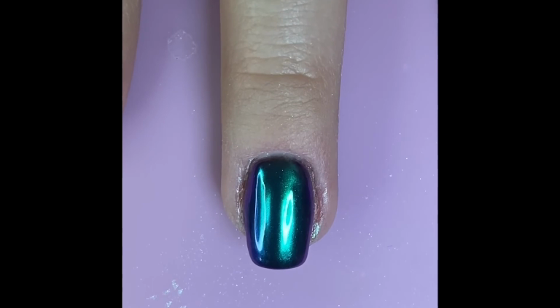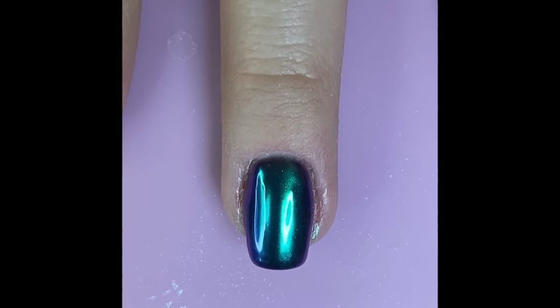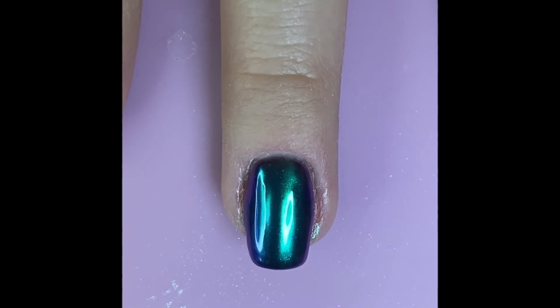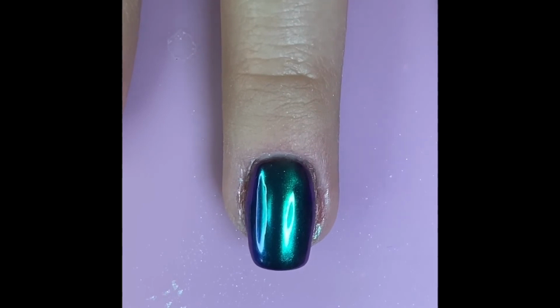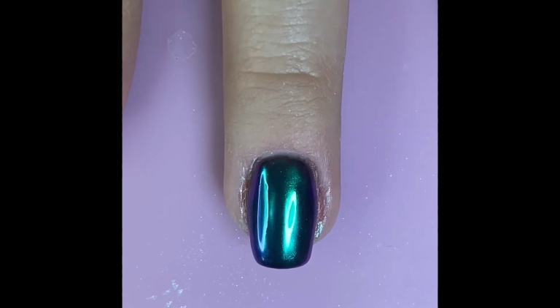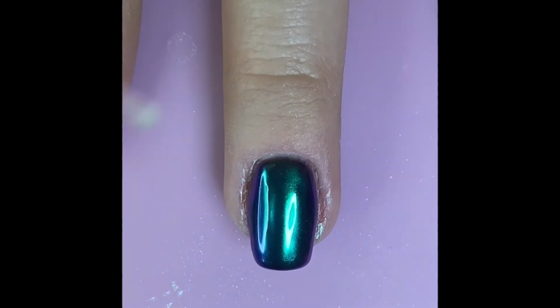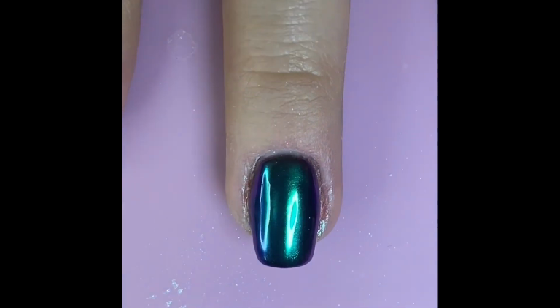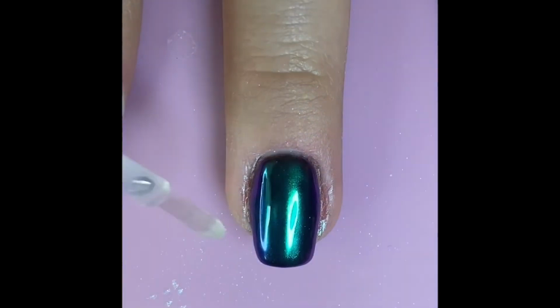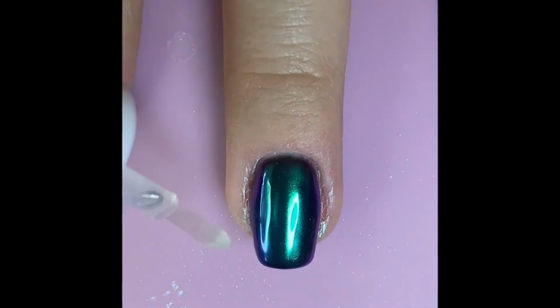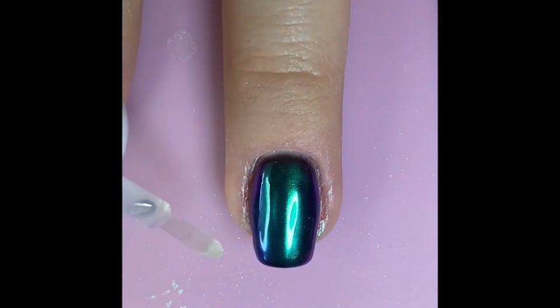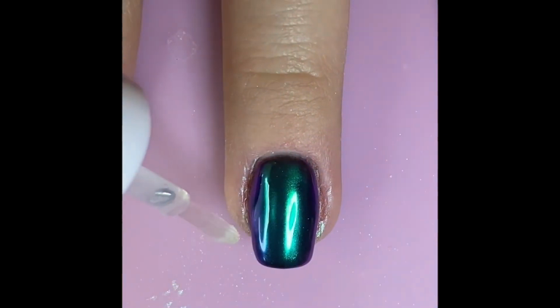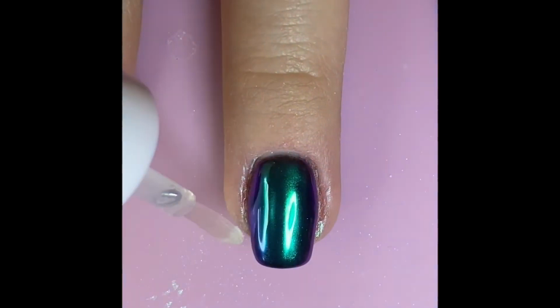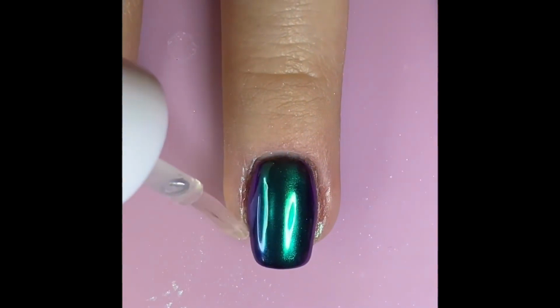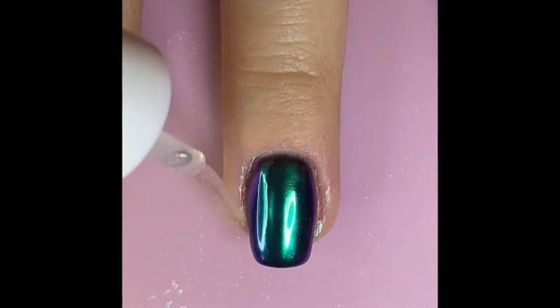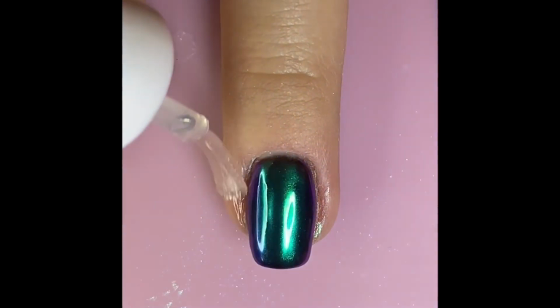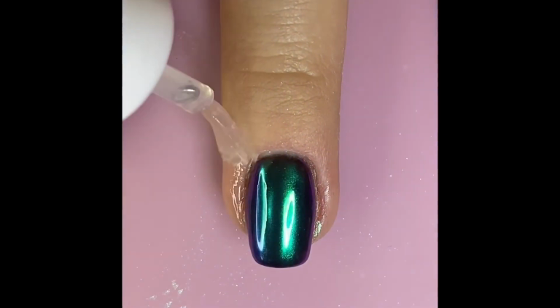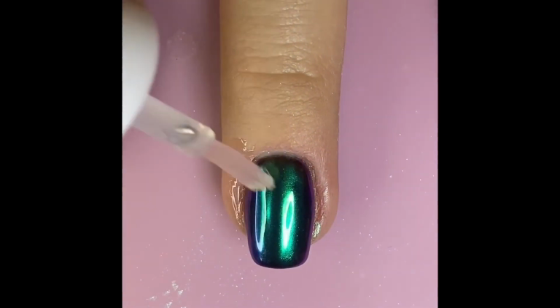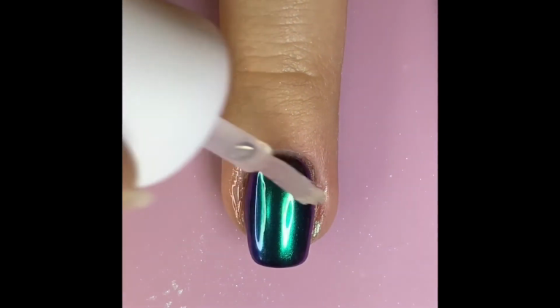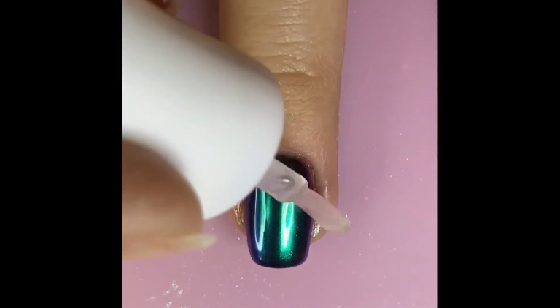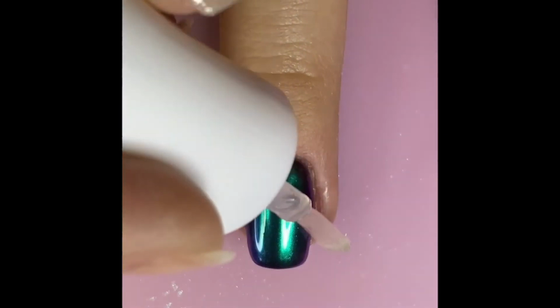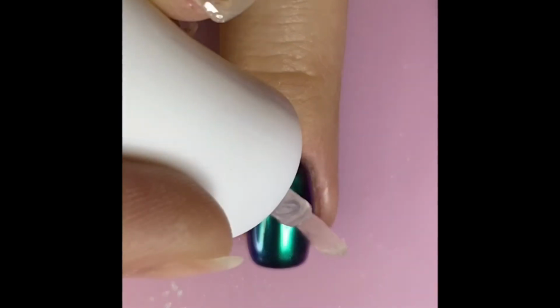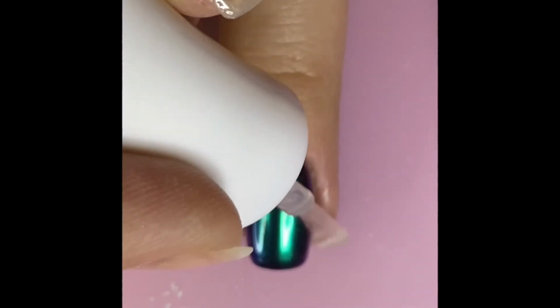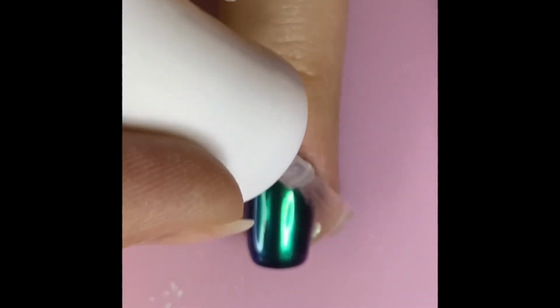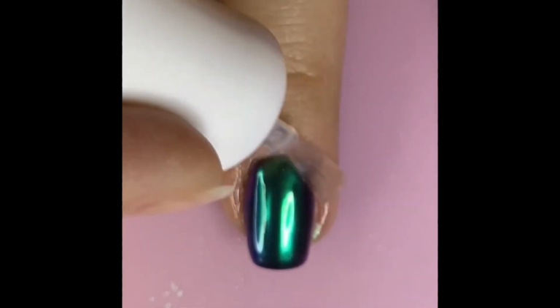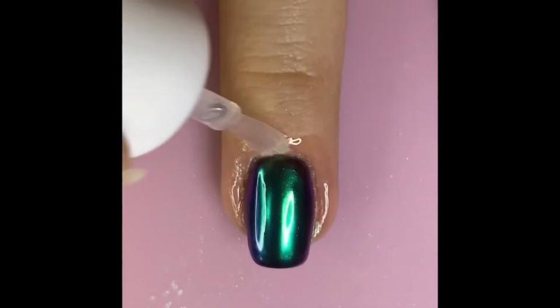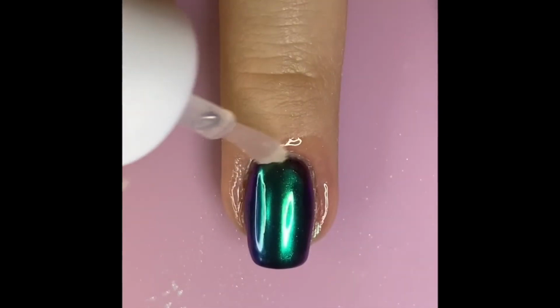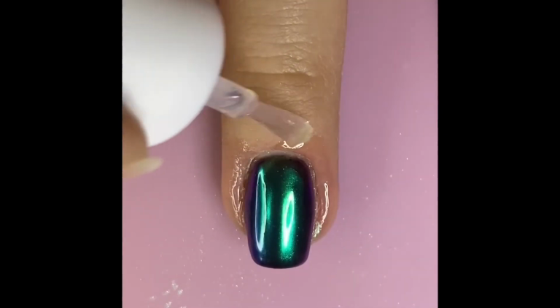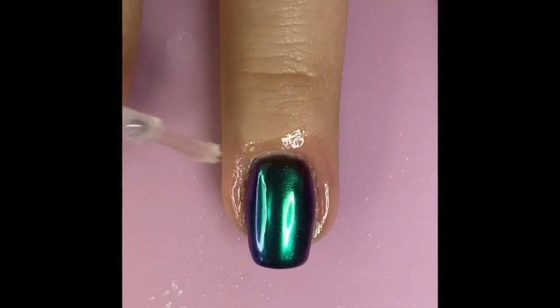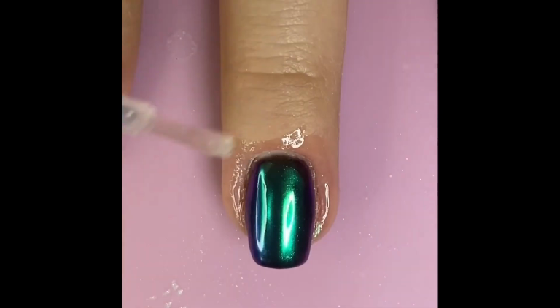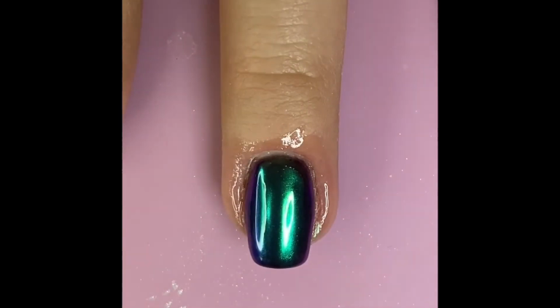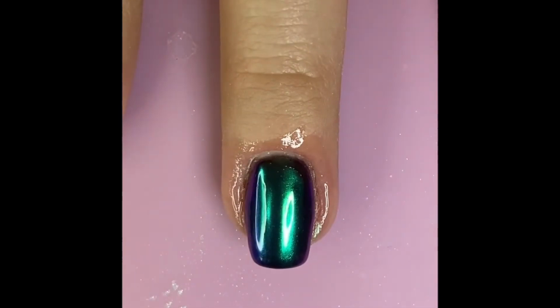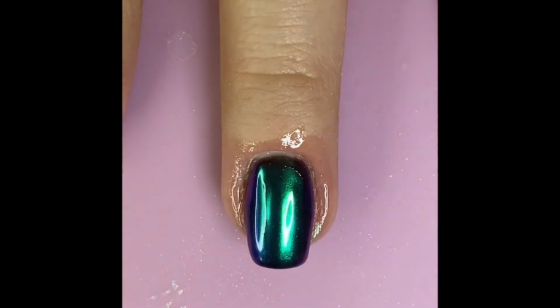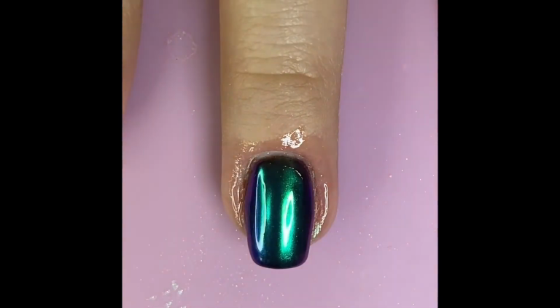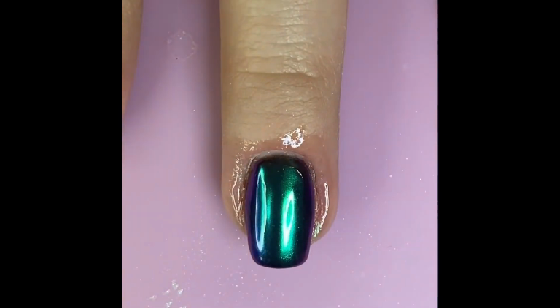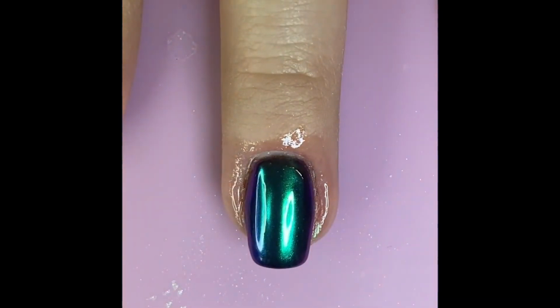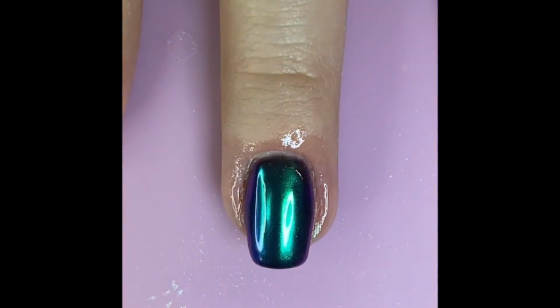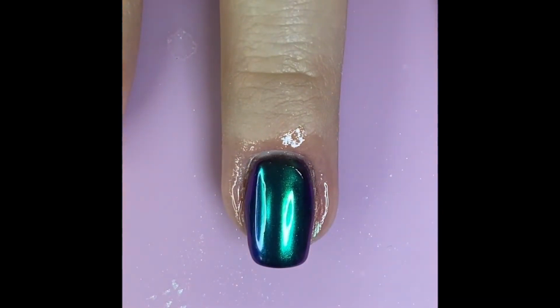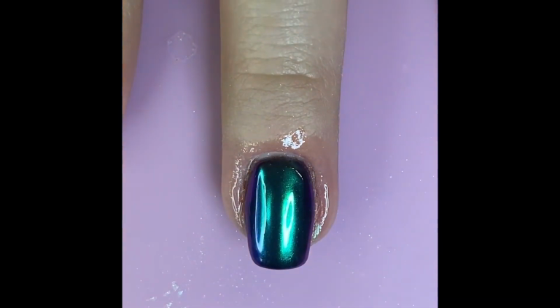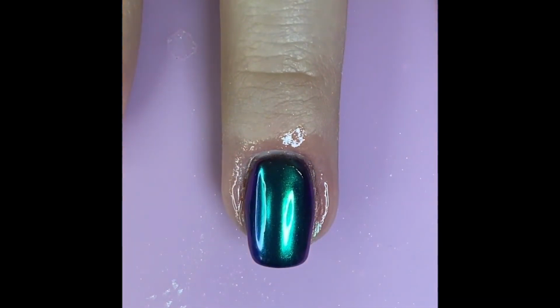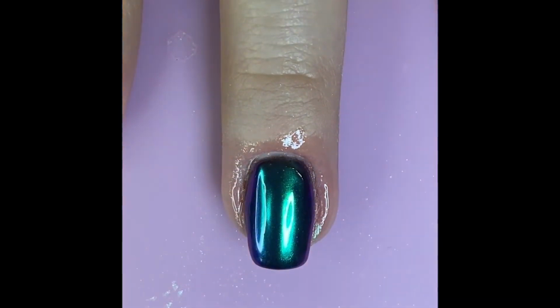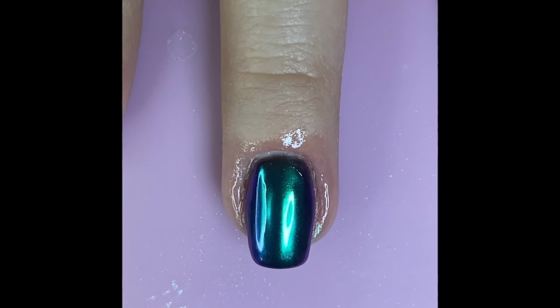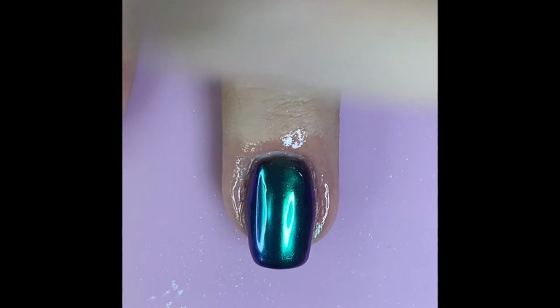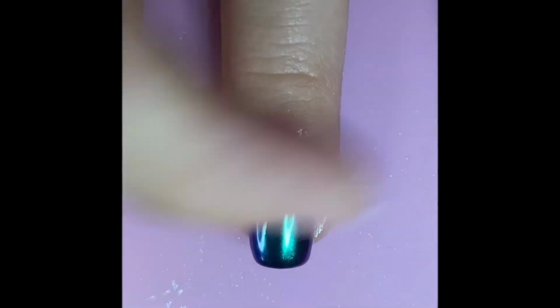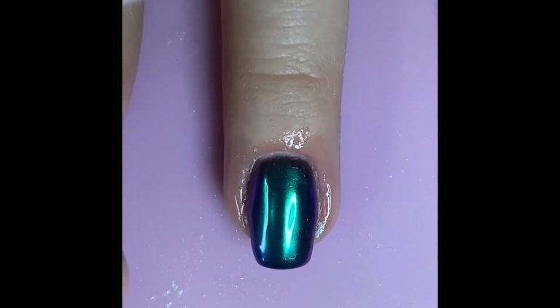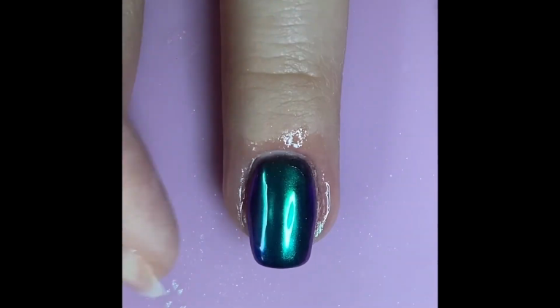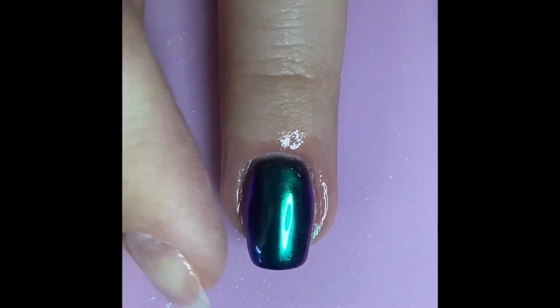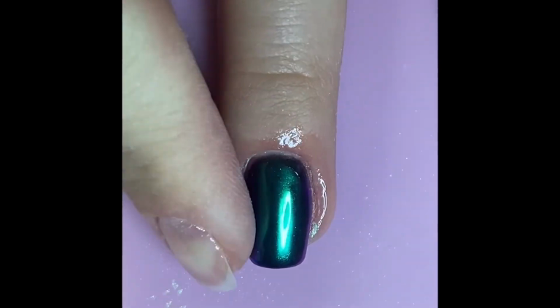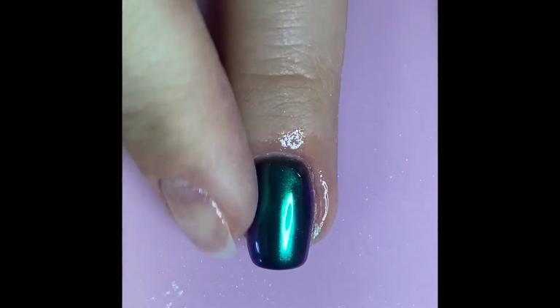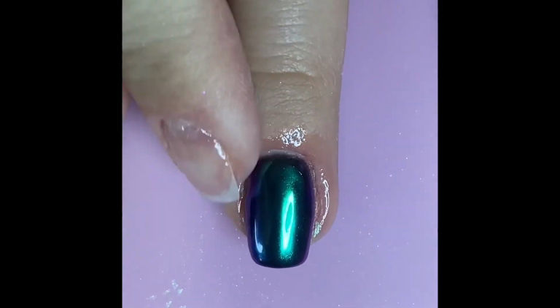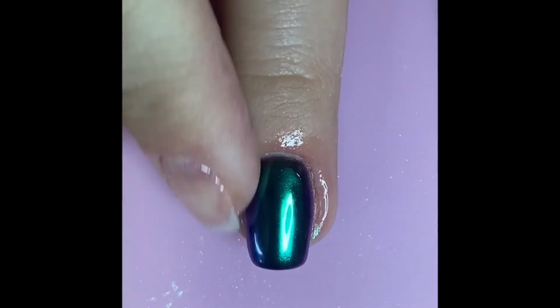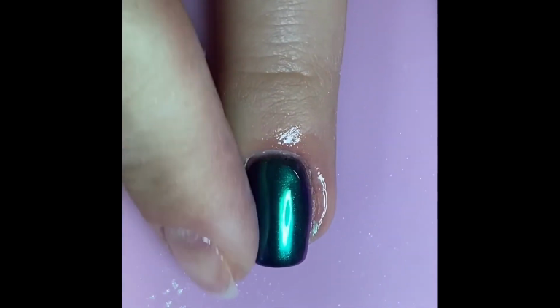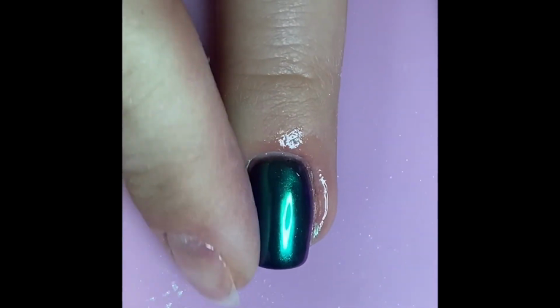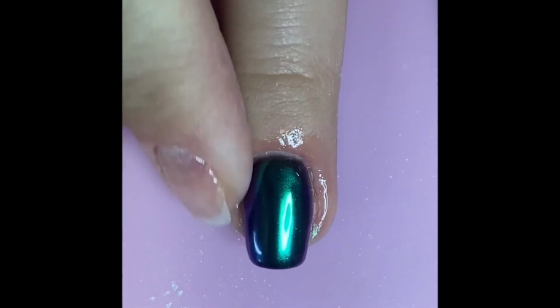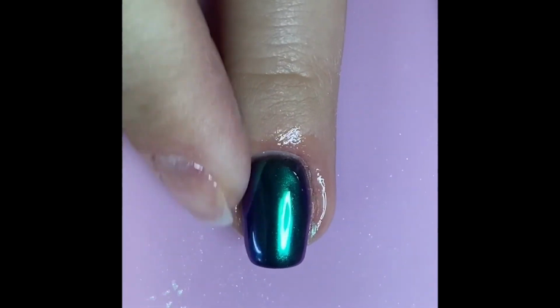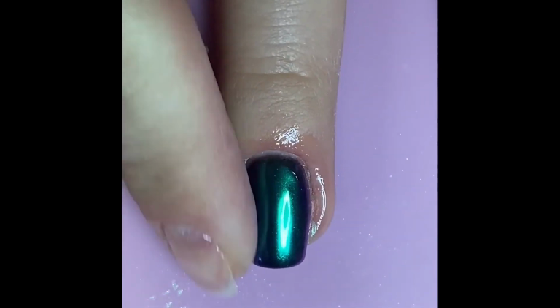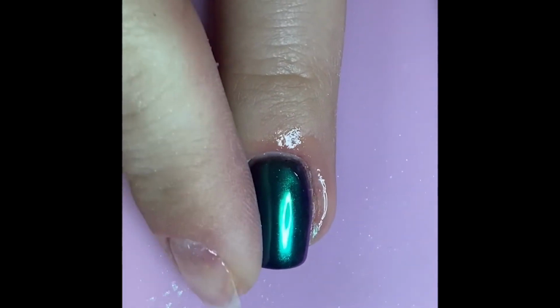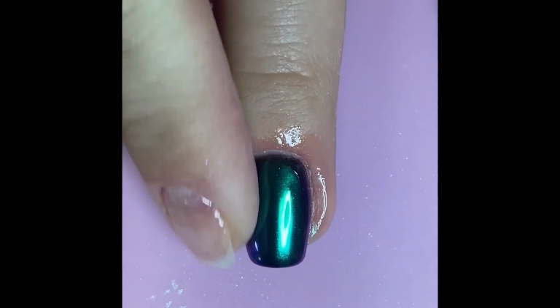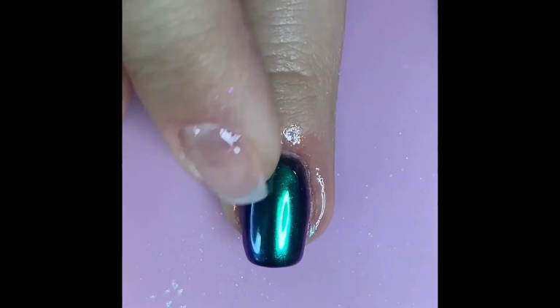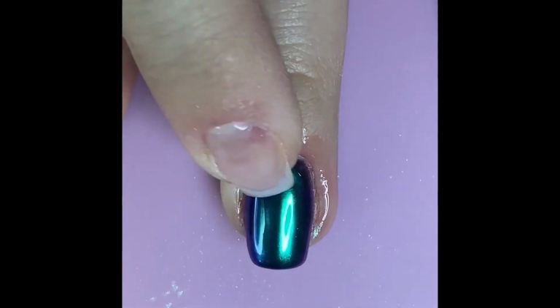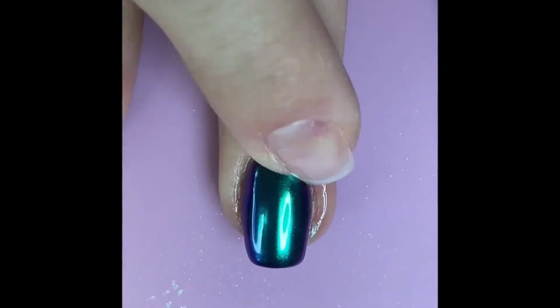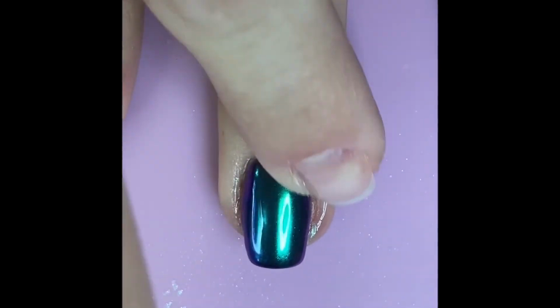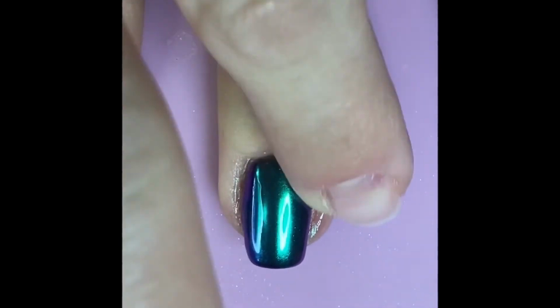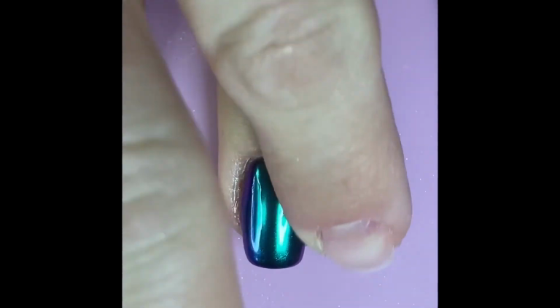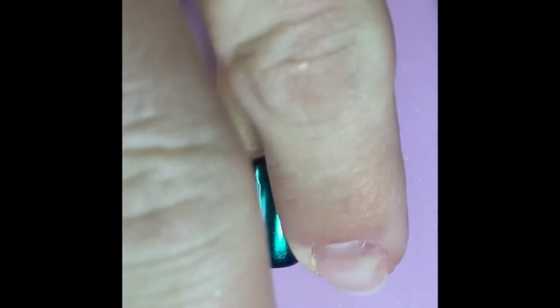Once your manicure is completely cured, apply some cuticle oil to make sure your skin stays hydrated and you're all done.